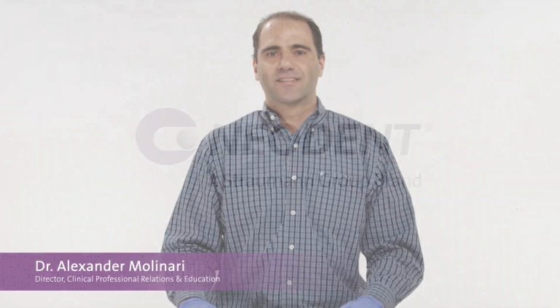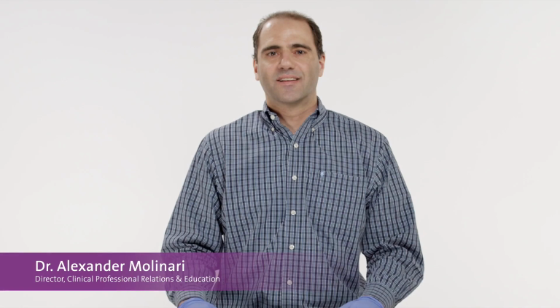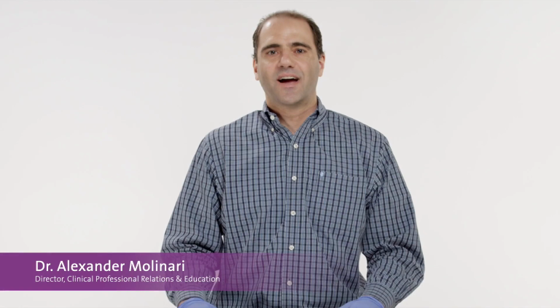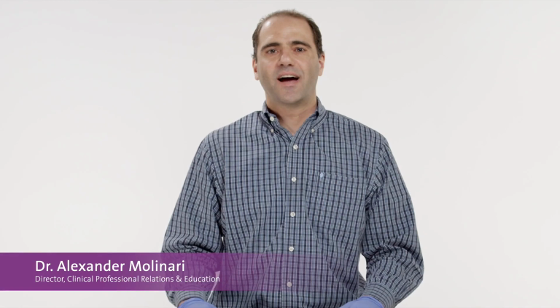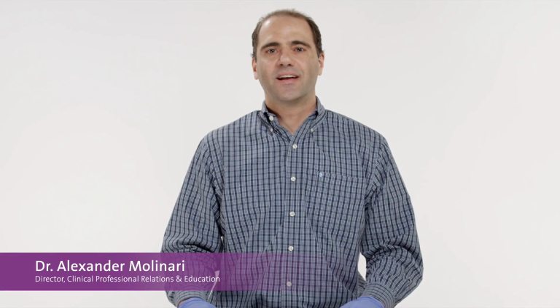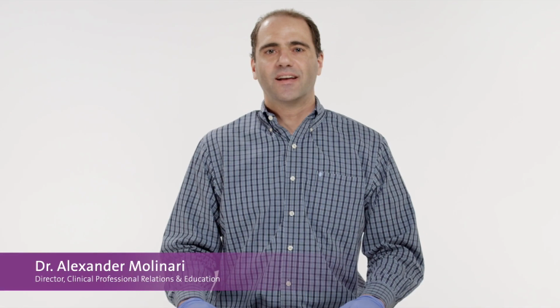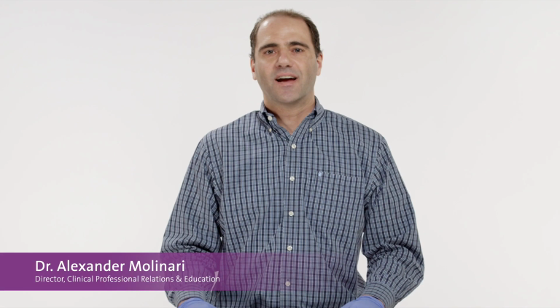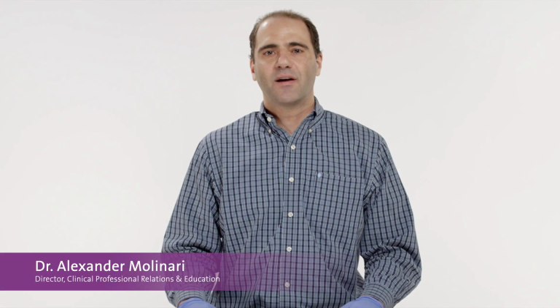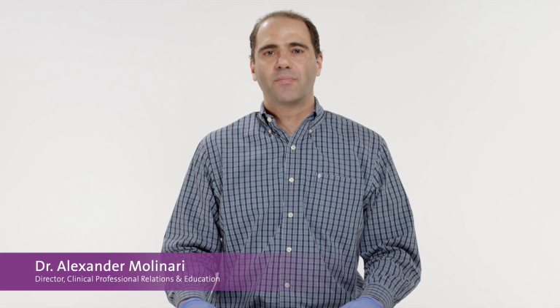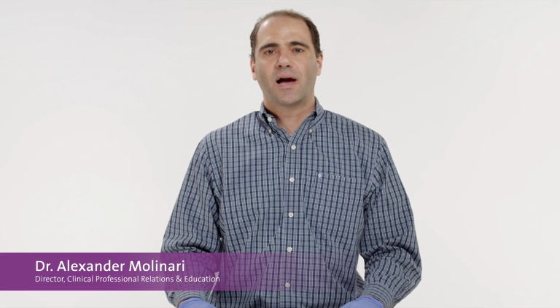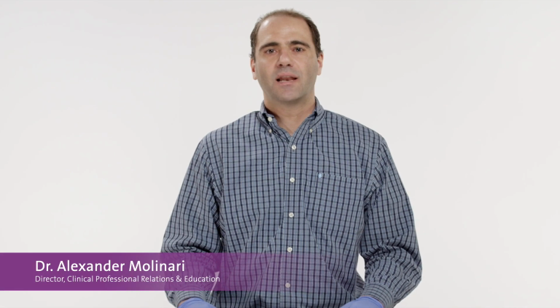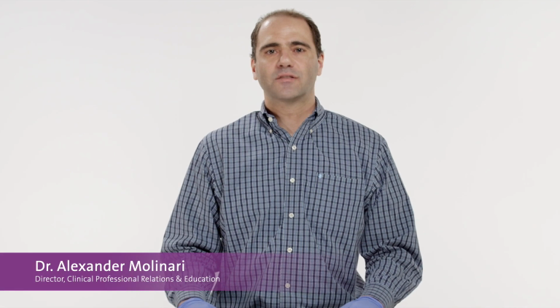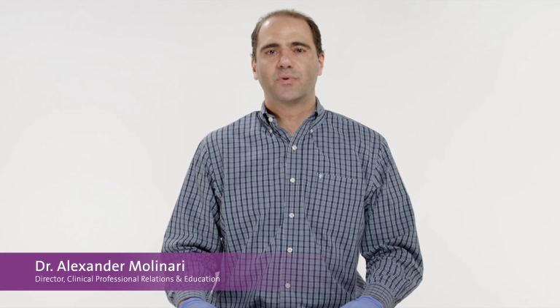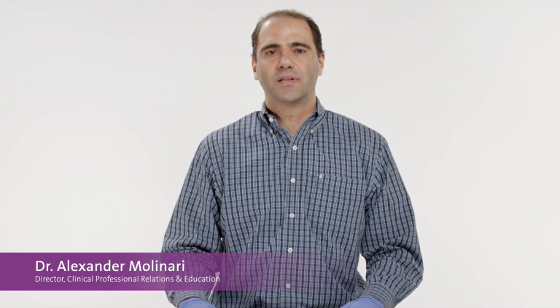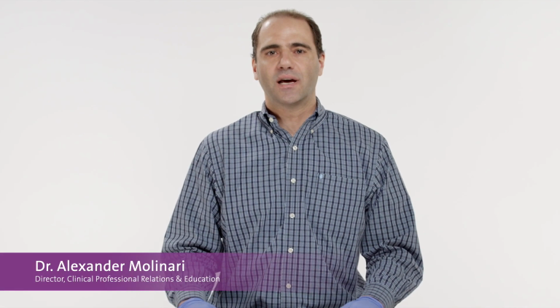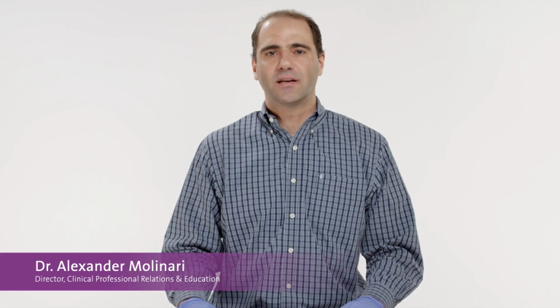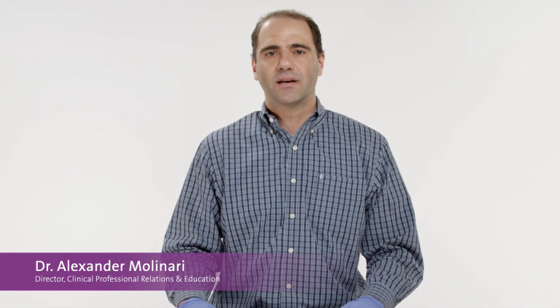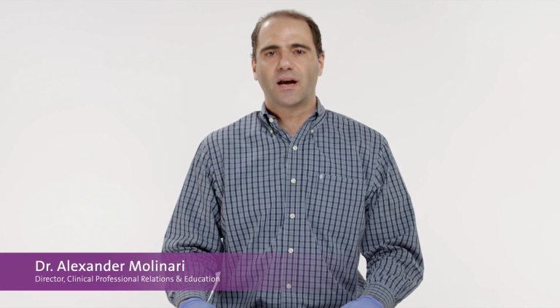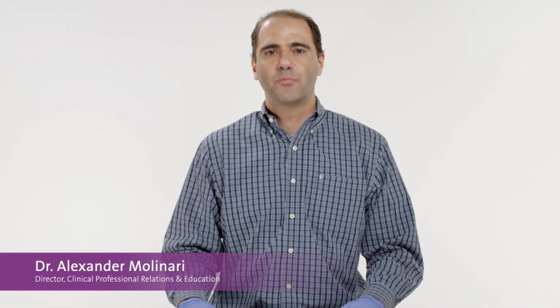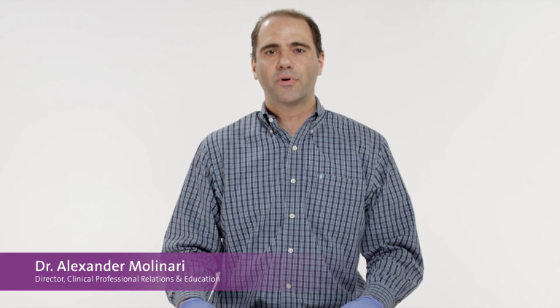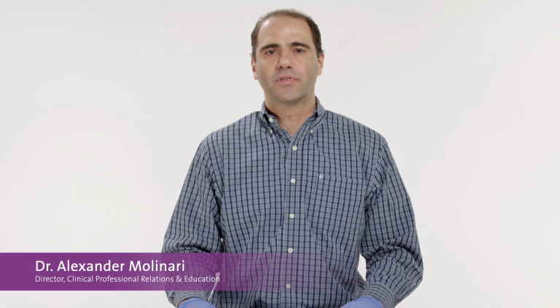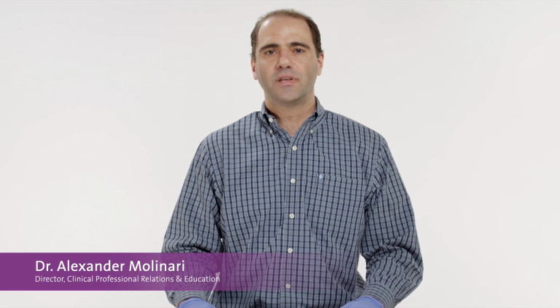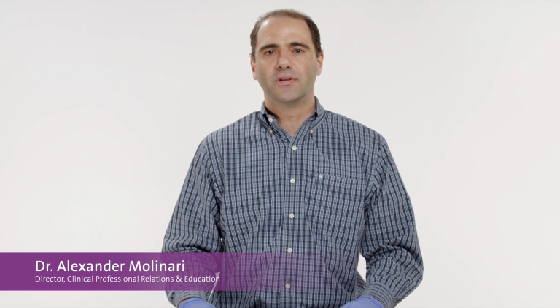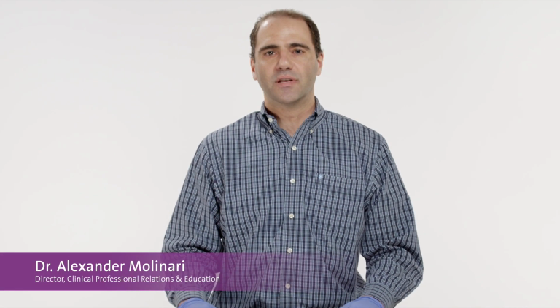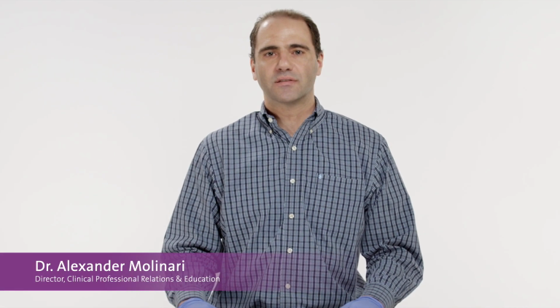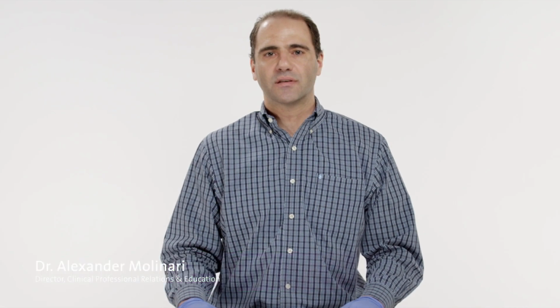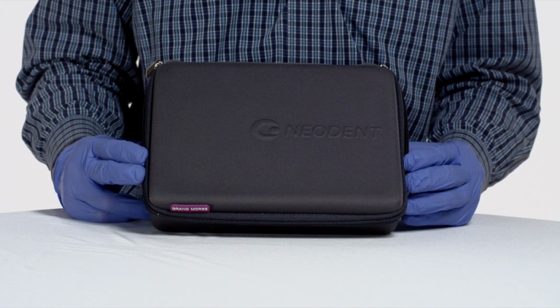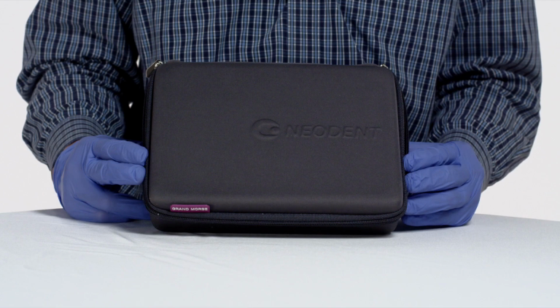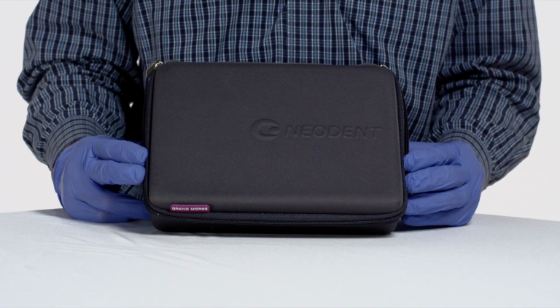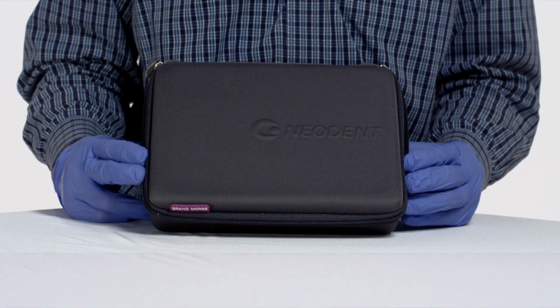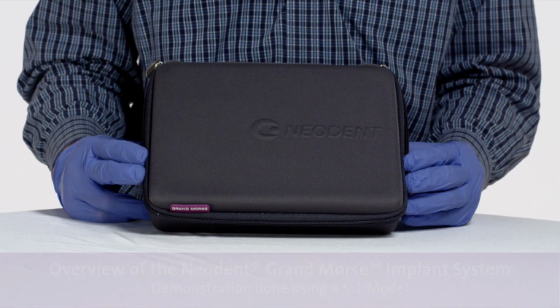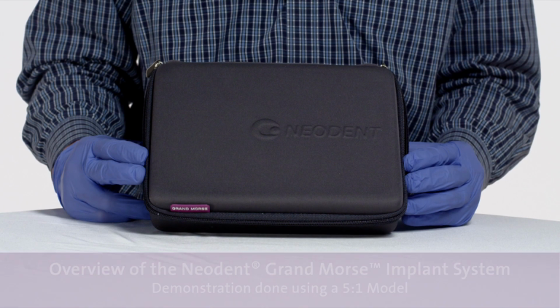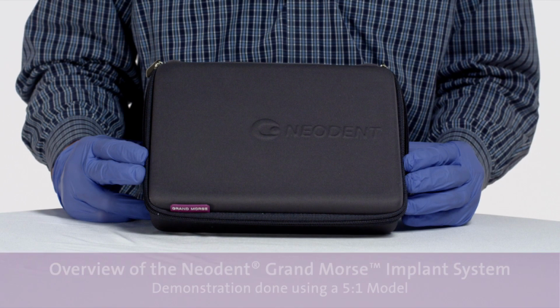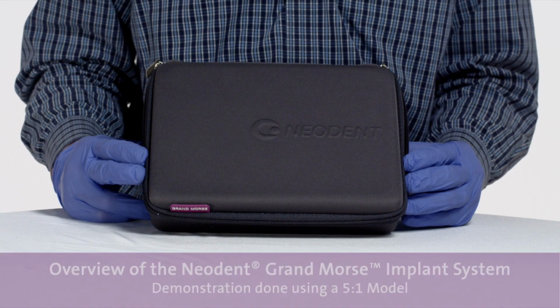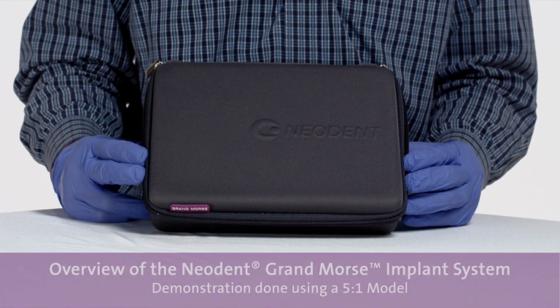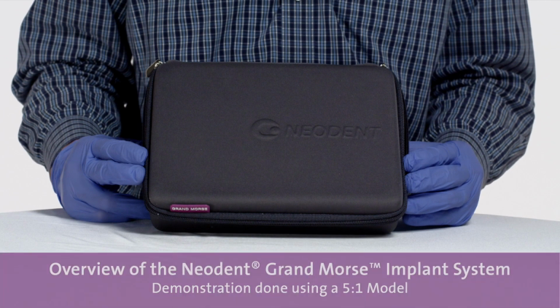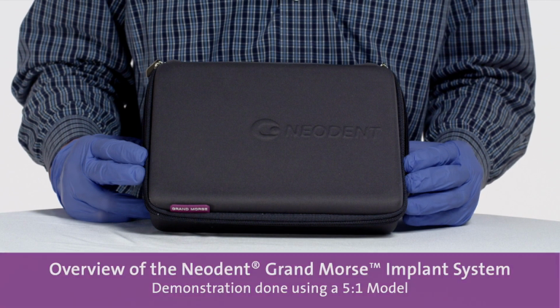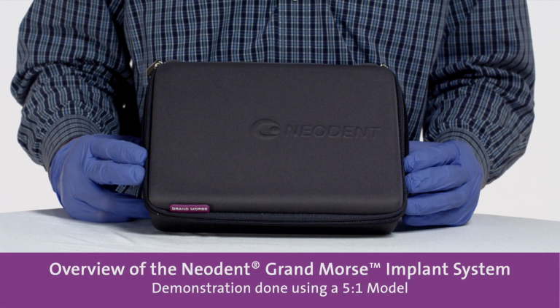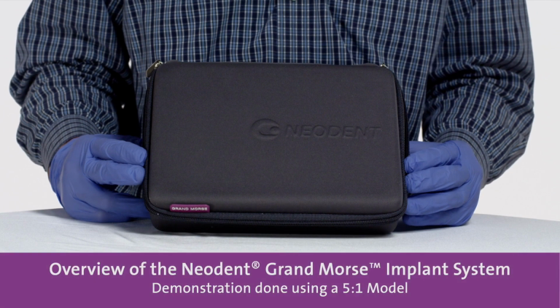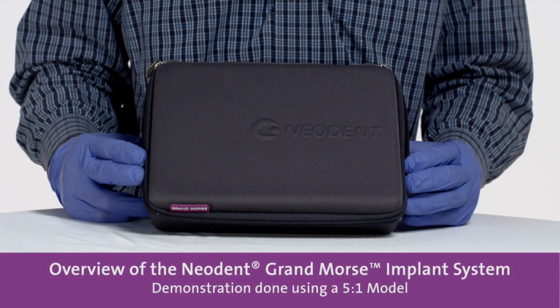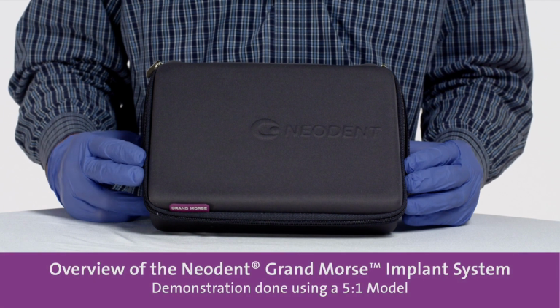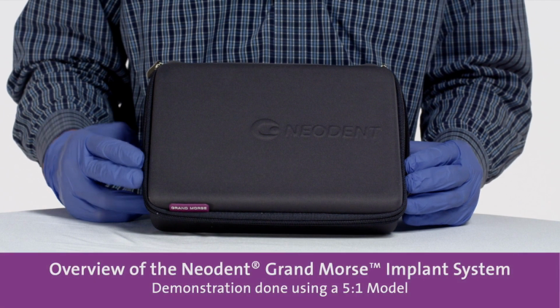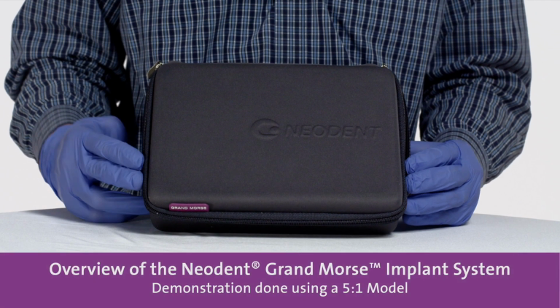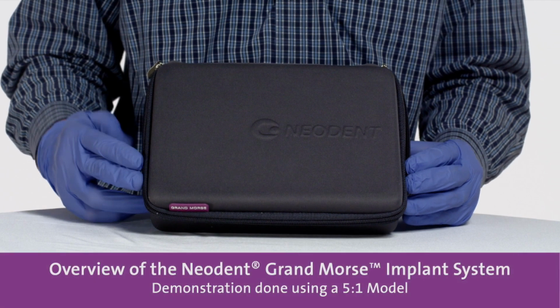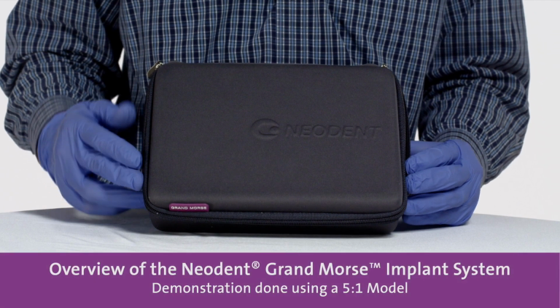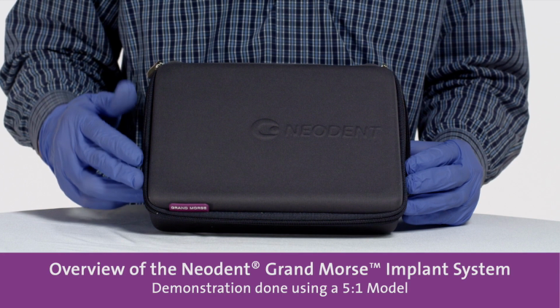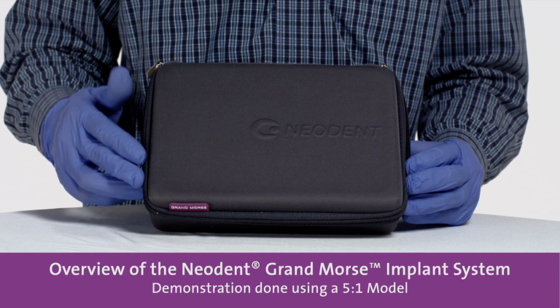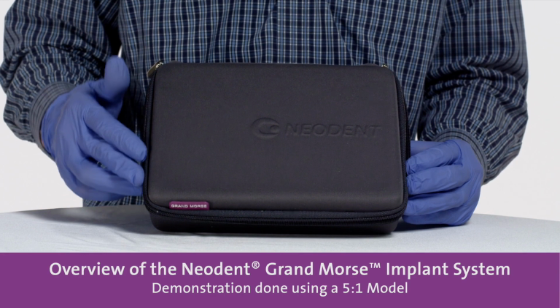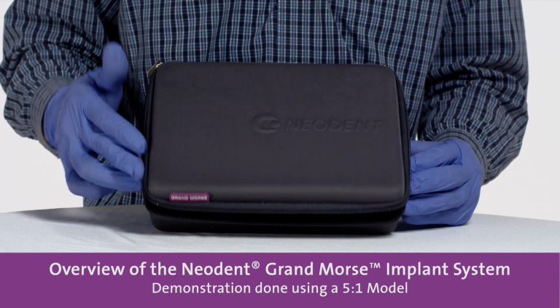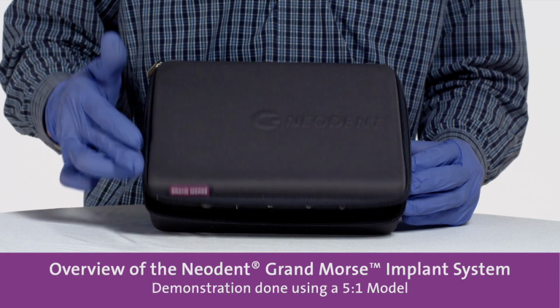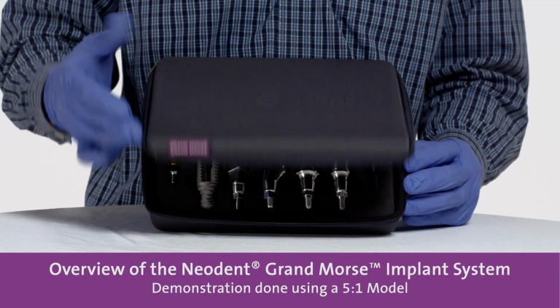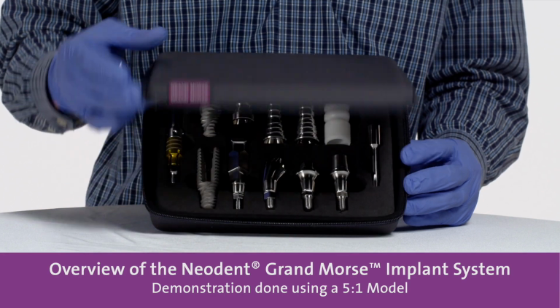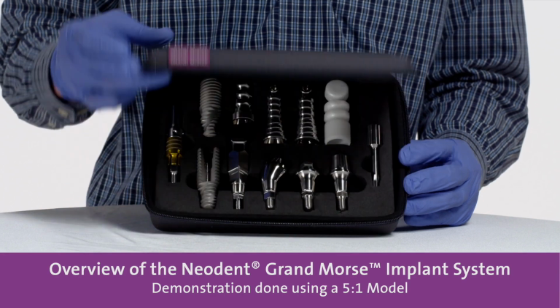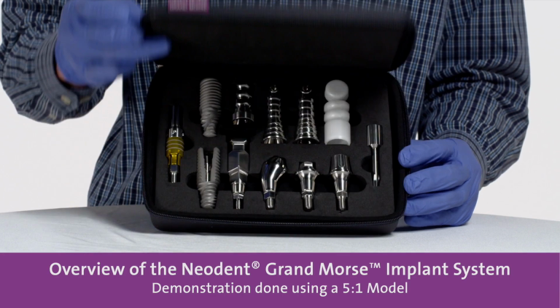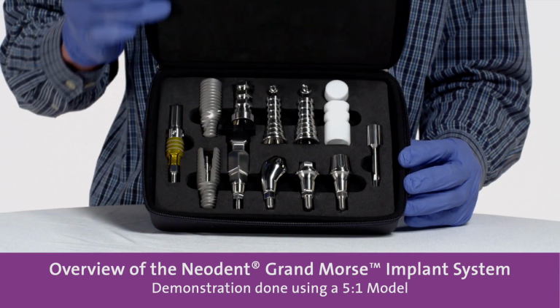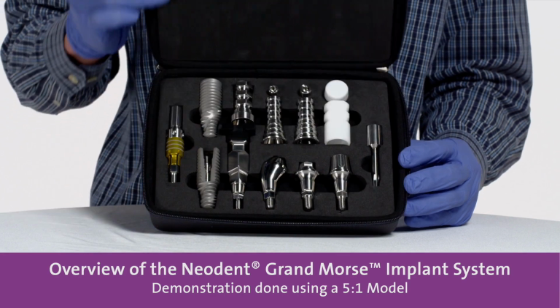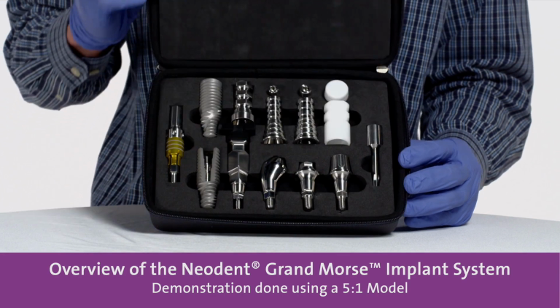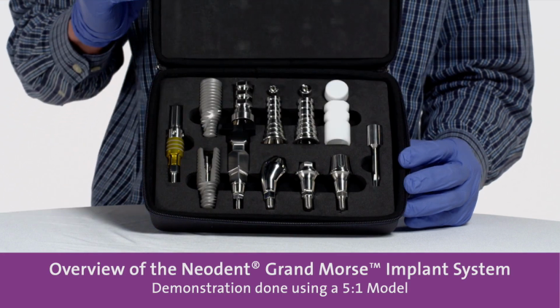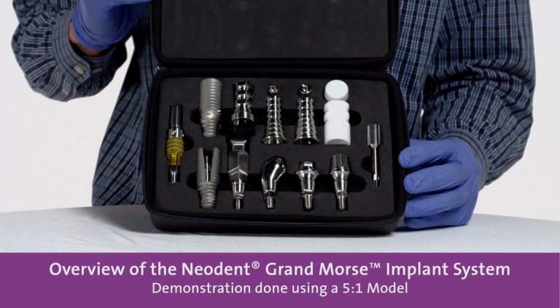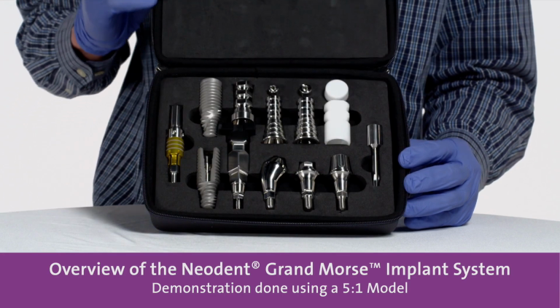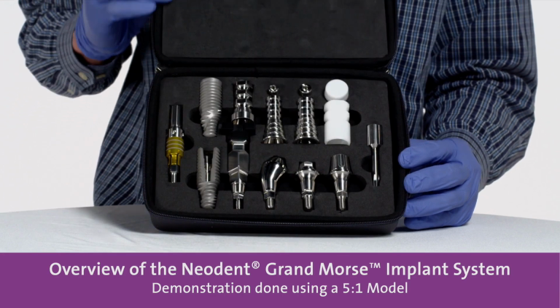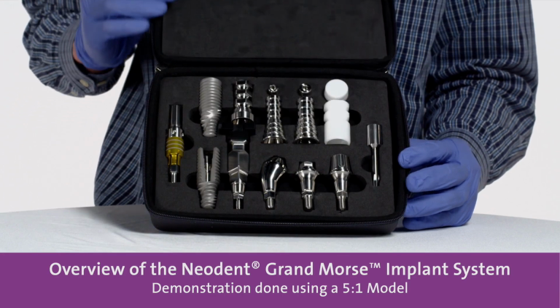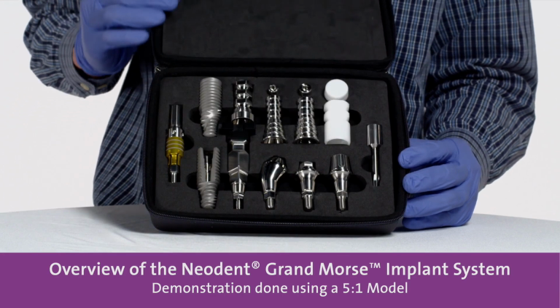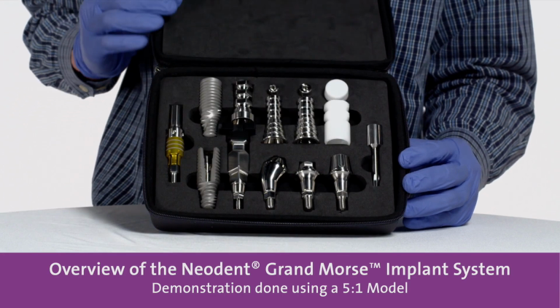Hi, I'm Alex Molinari. I'm with Neodent. Today I'm going to show you the Neodent Grand Morse system.